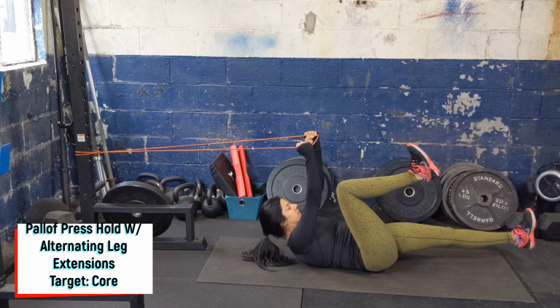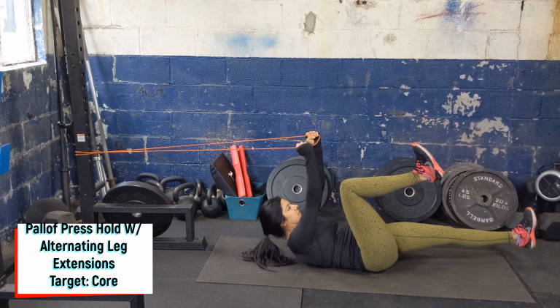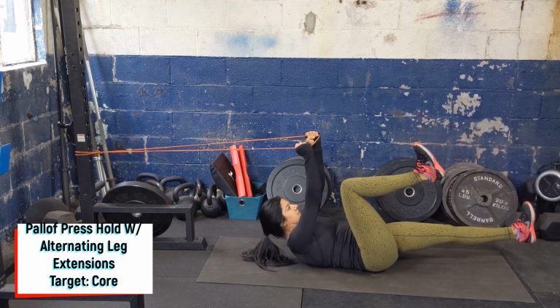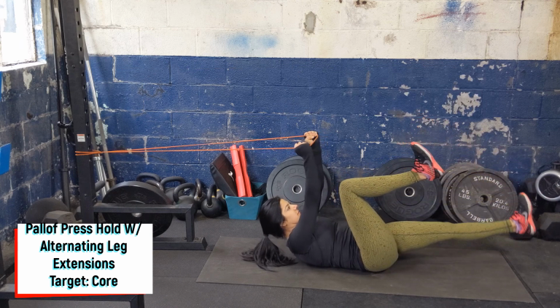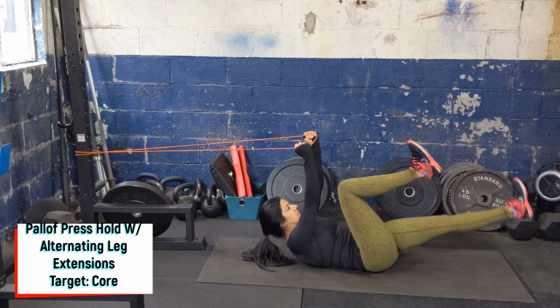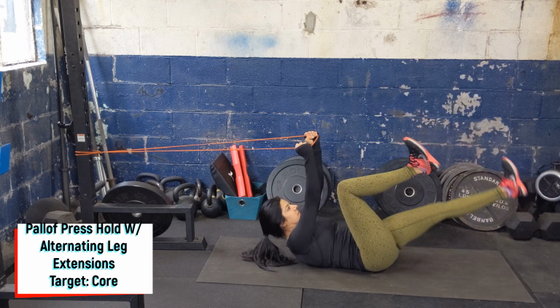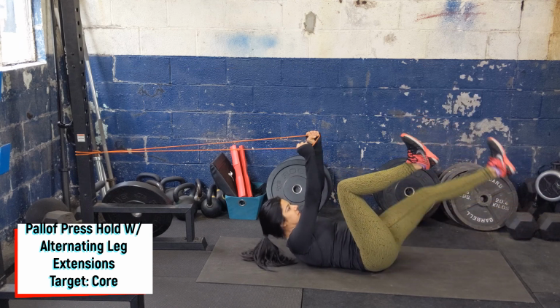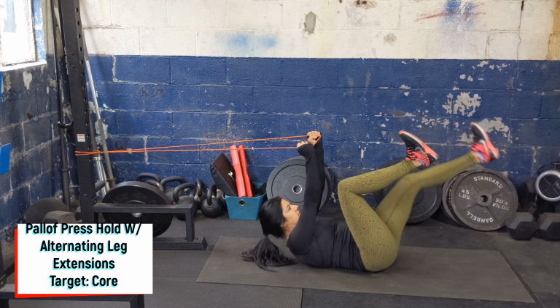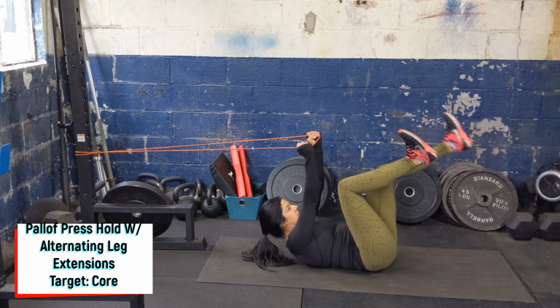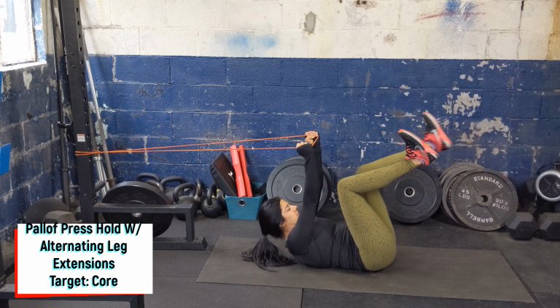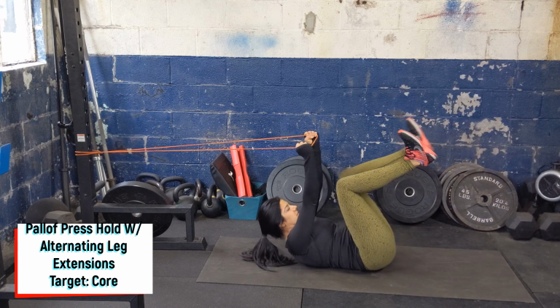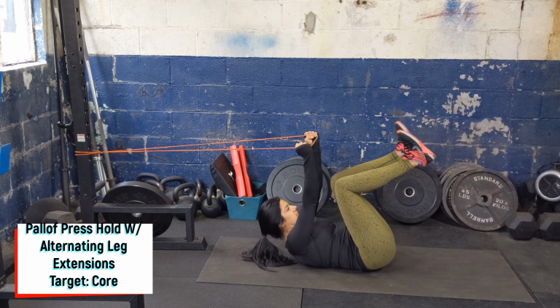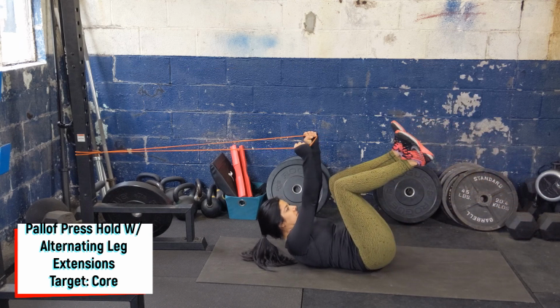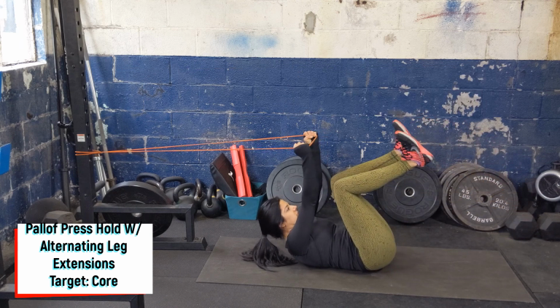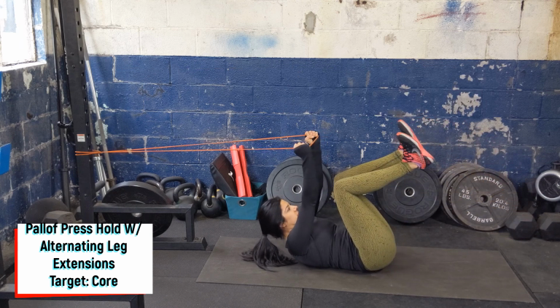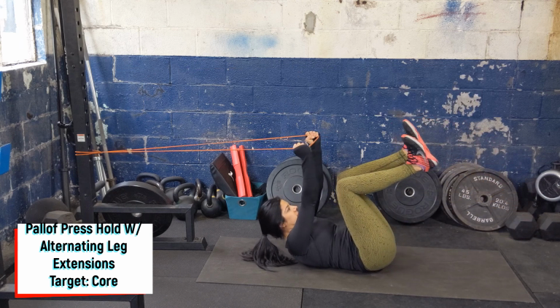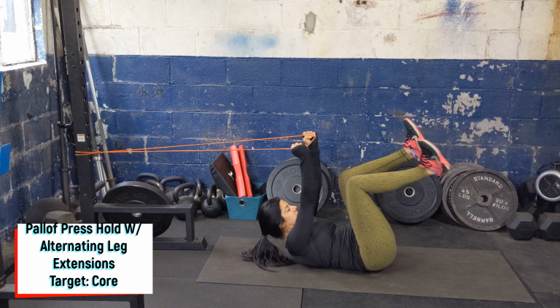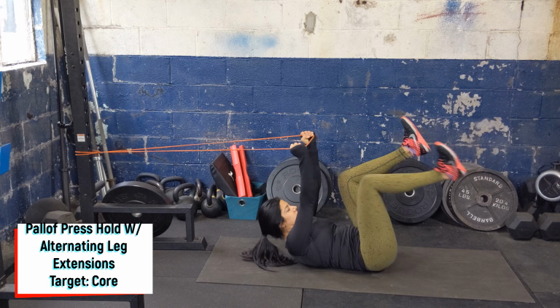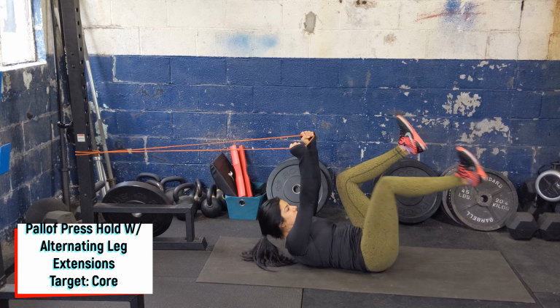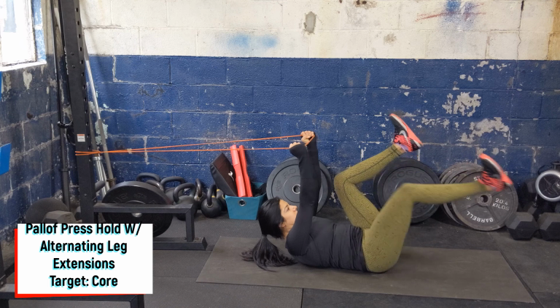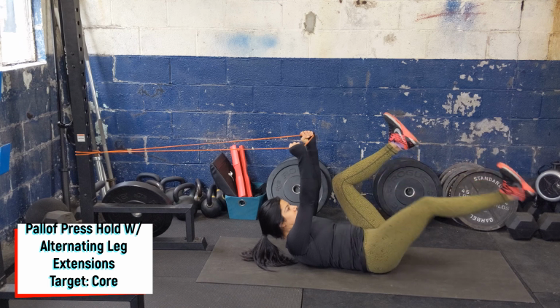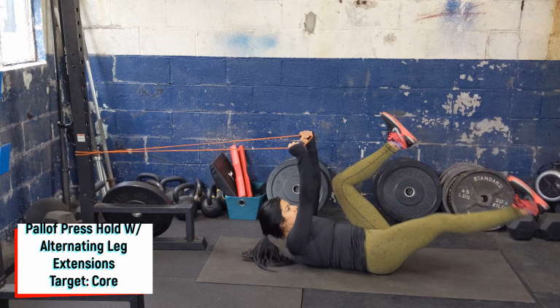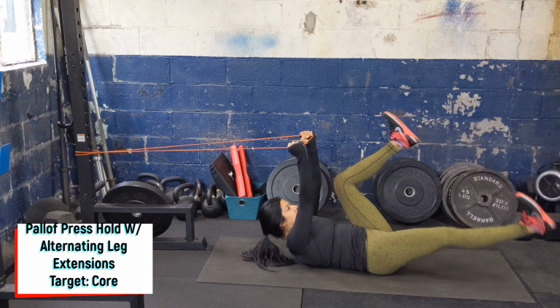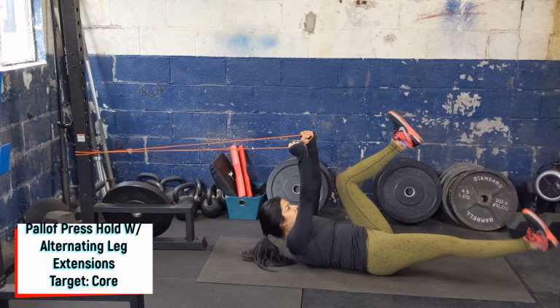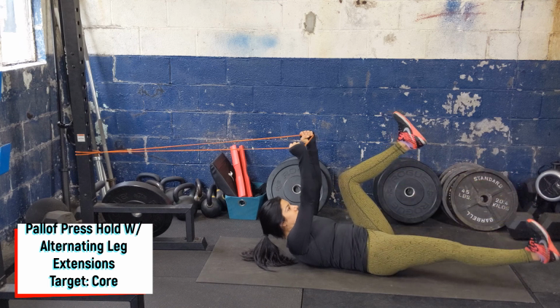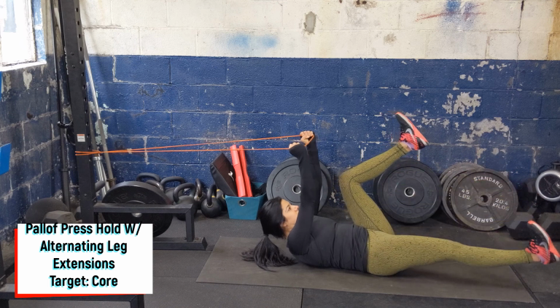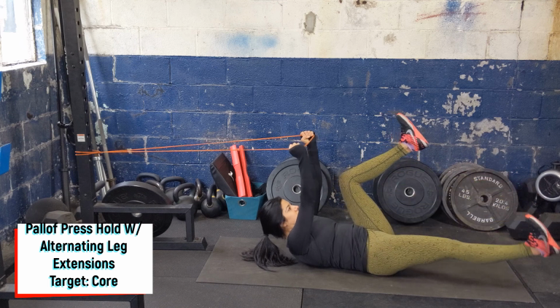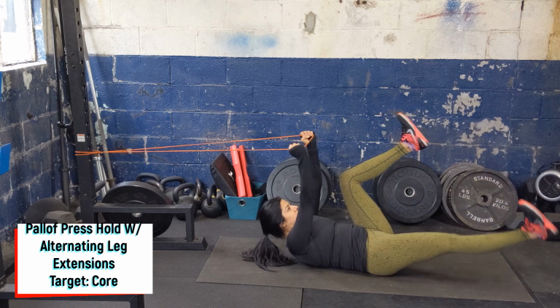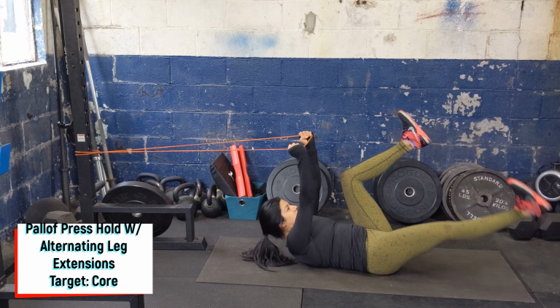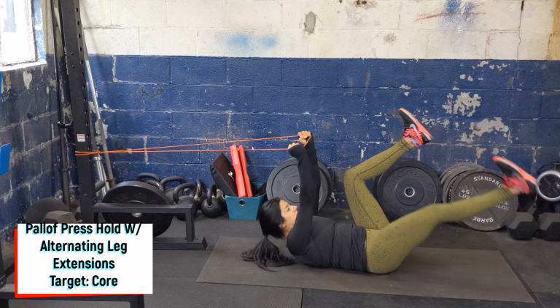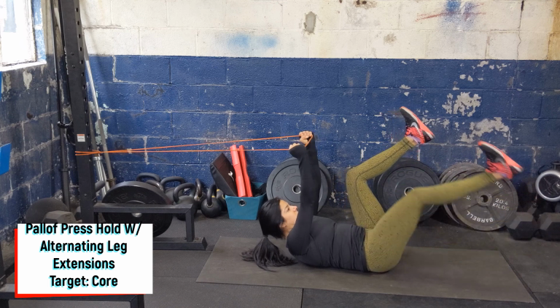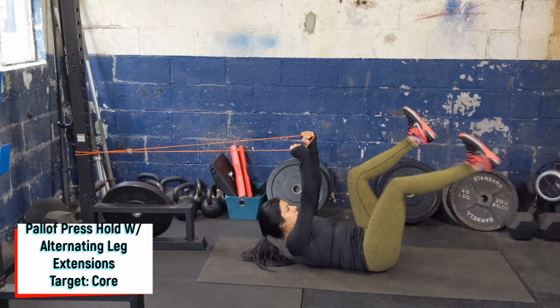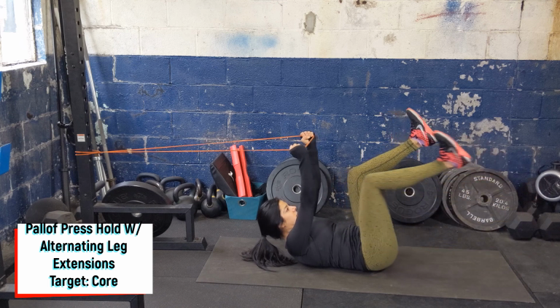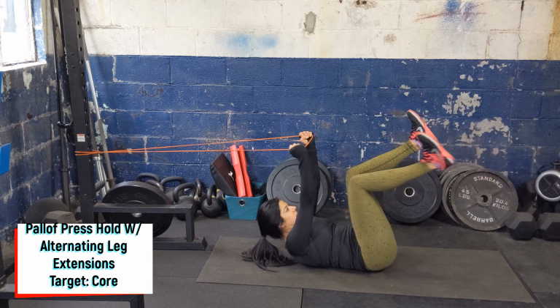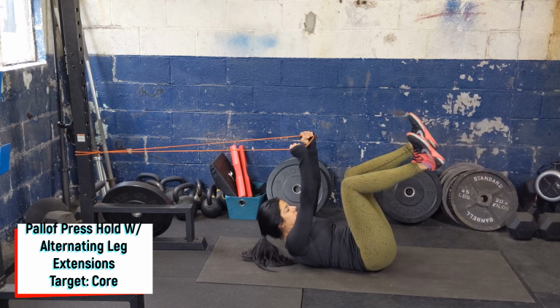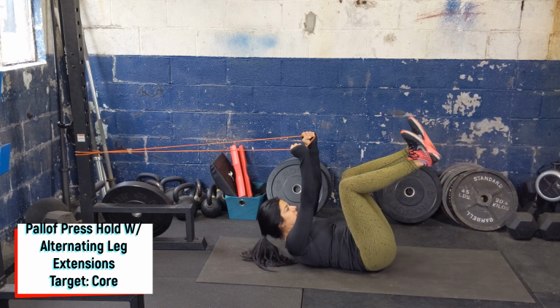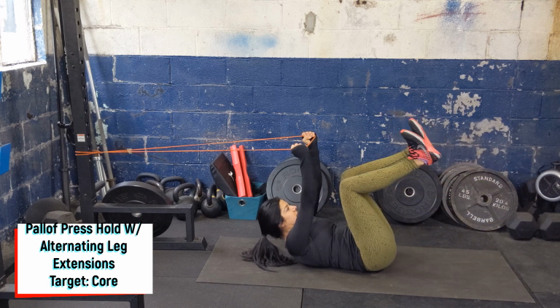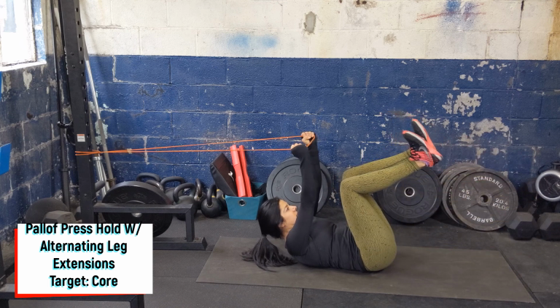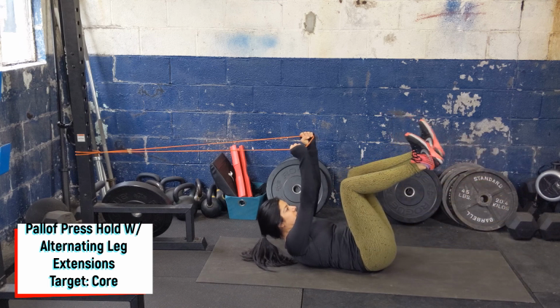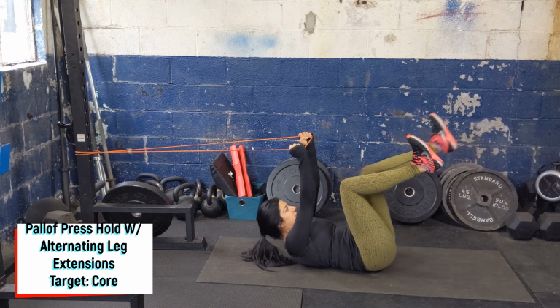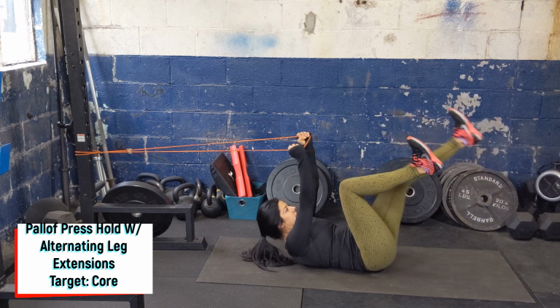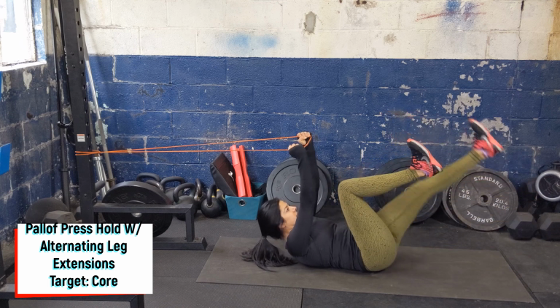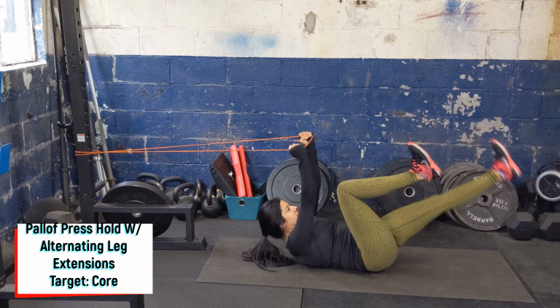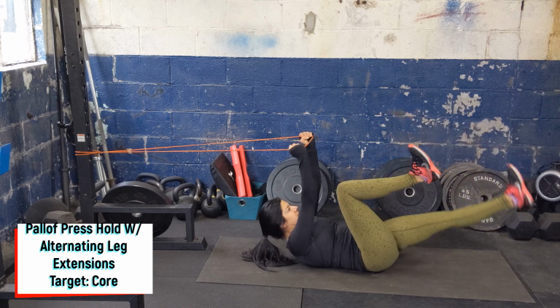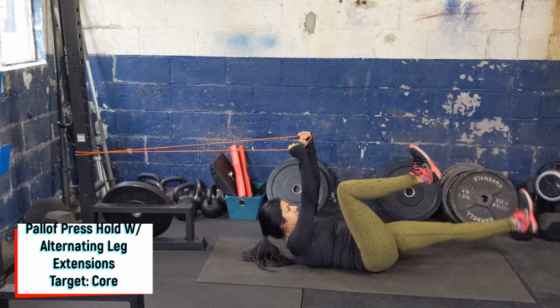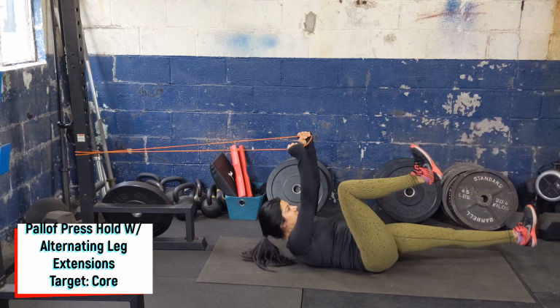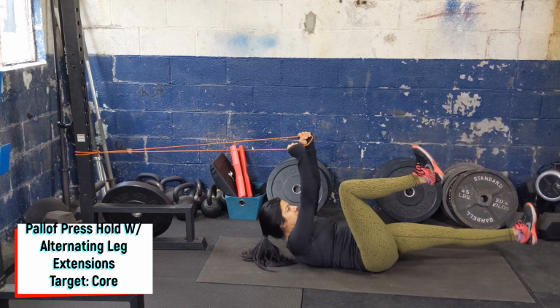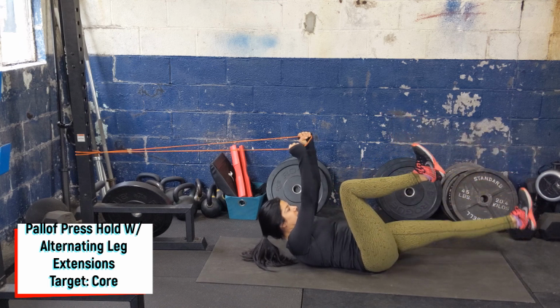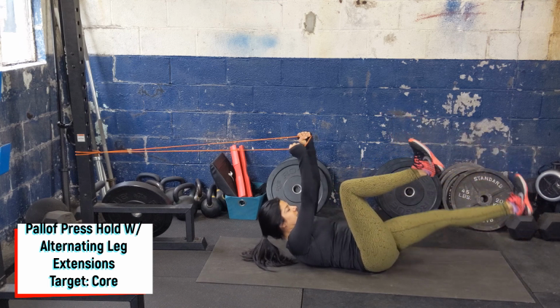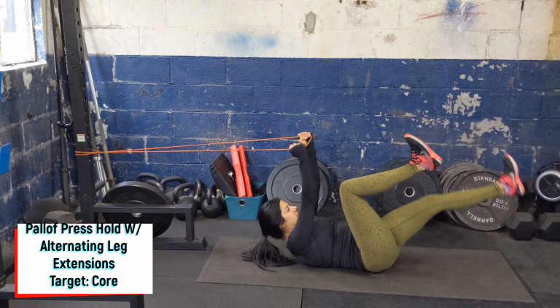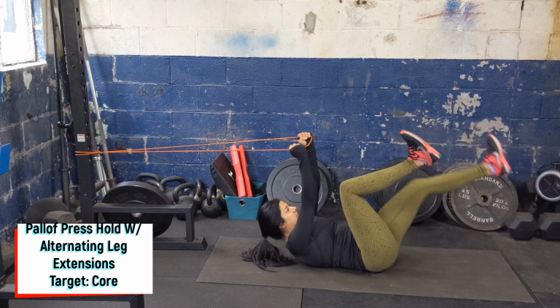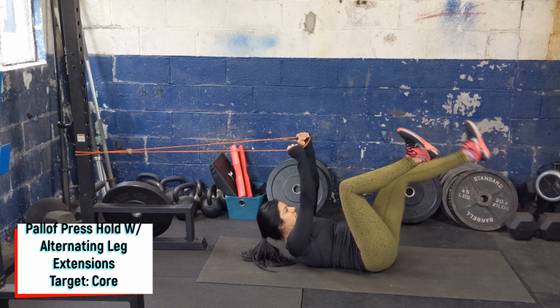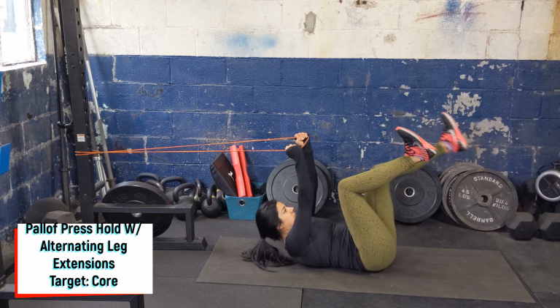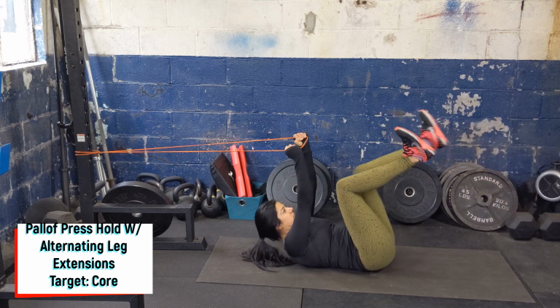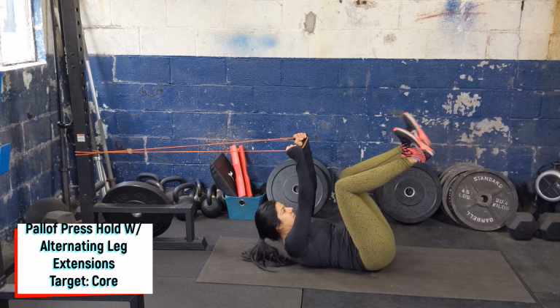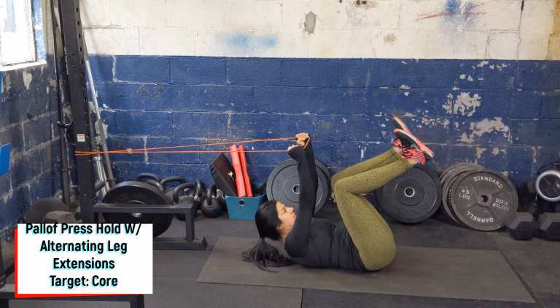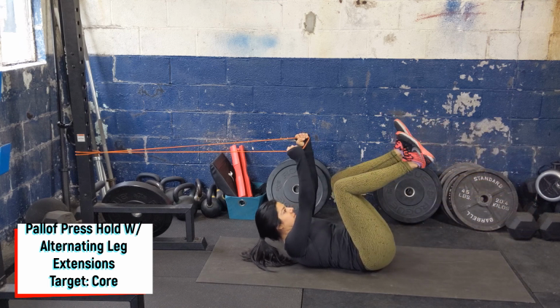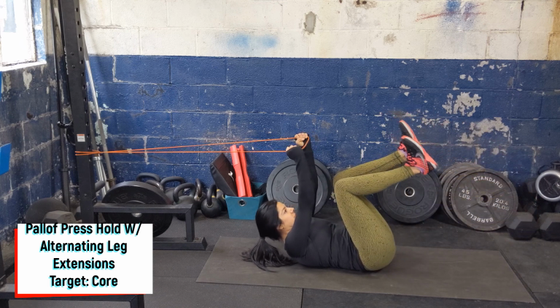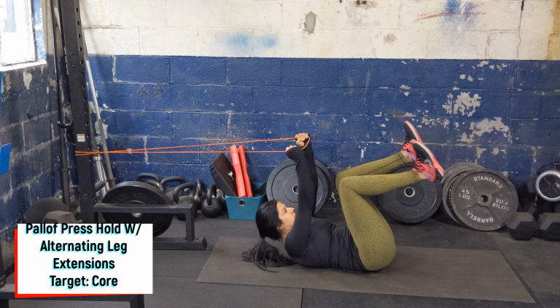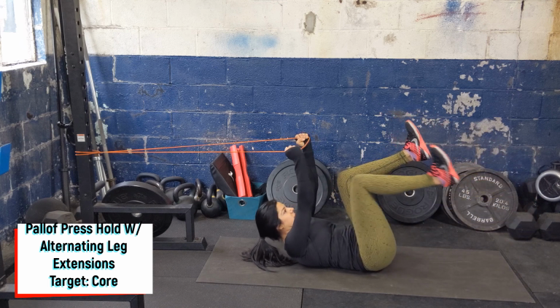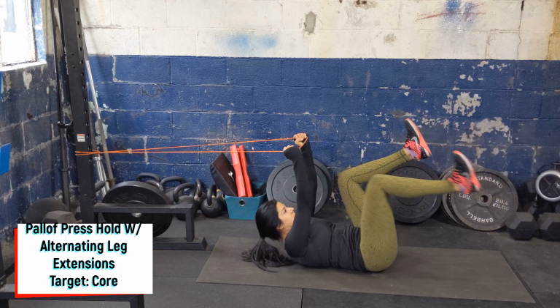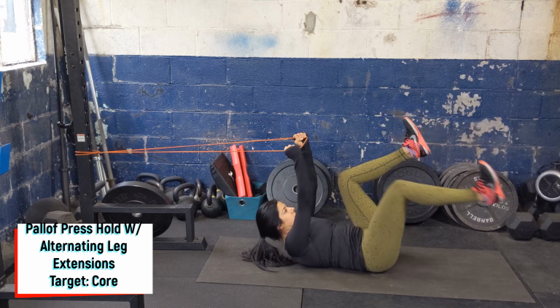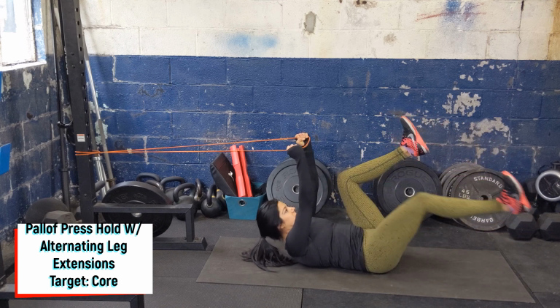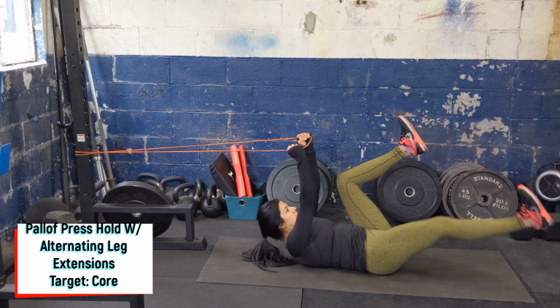Slowly extend one leg out as far as you can, keeping the low back flat. Bring it back into a 90 degree angle, and then press the opposite leg out.